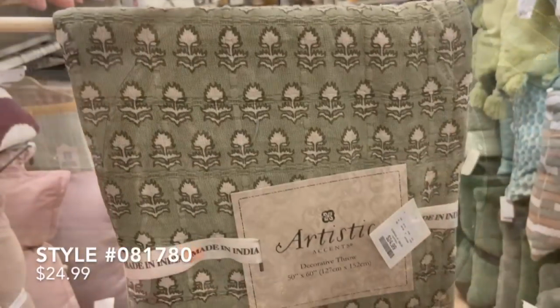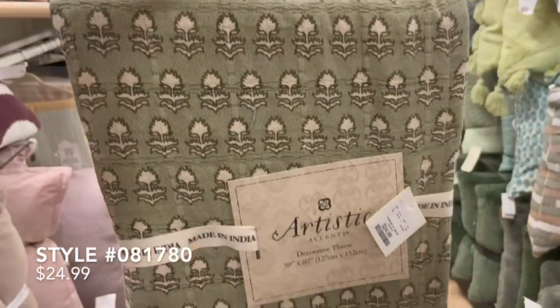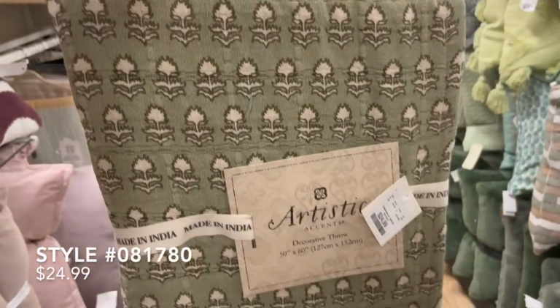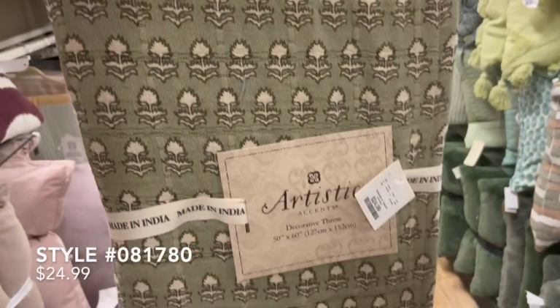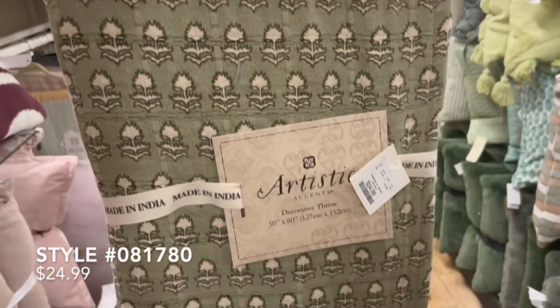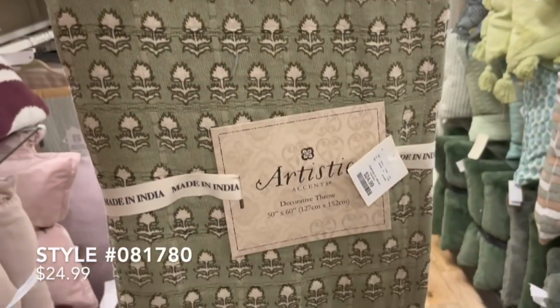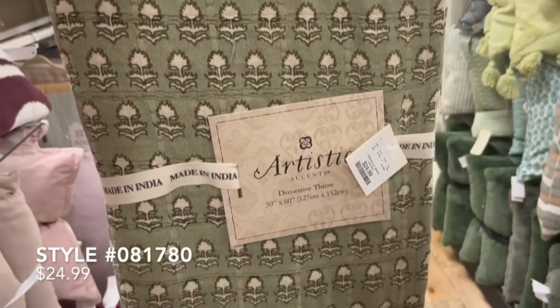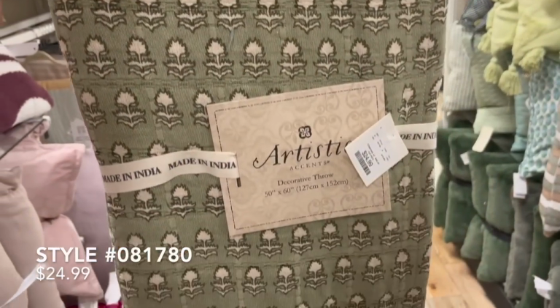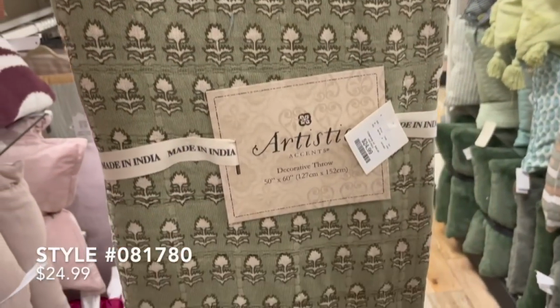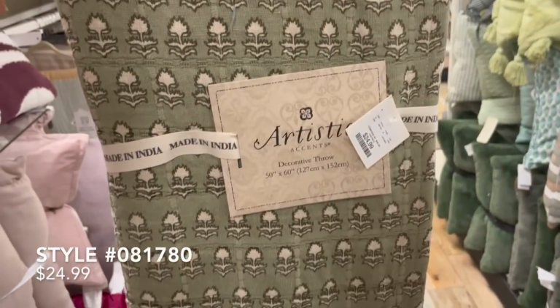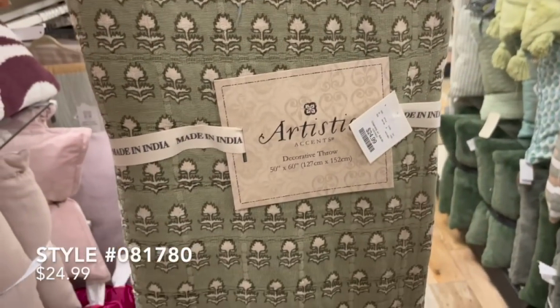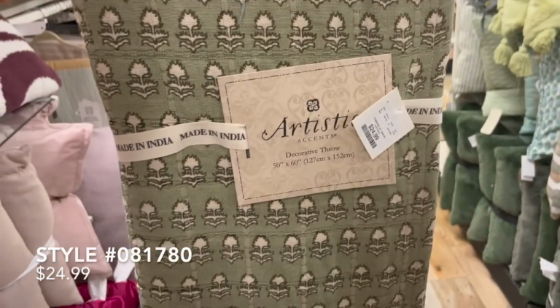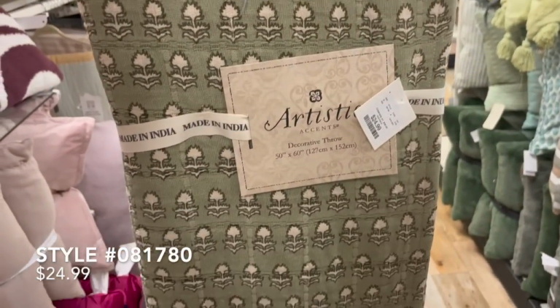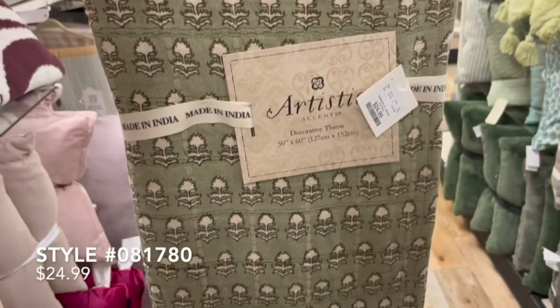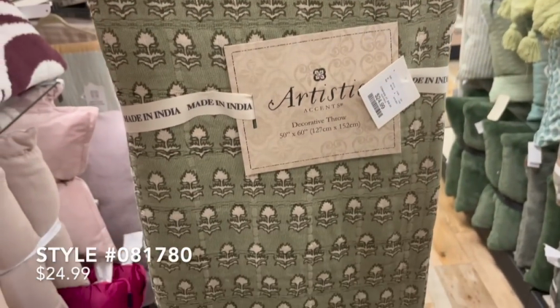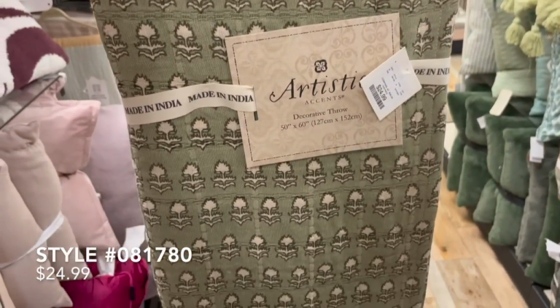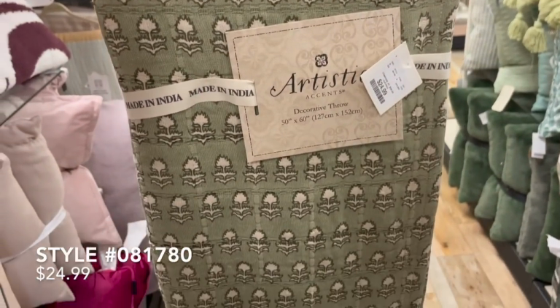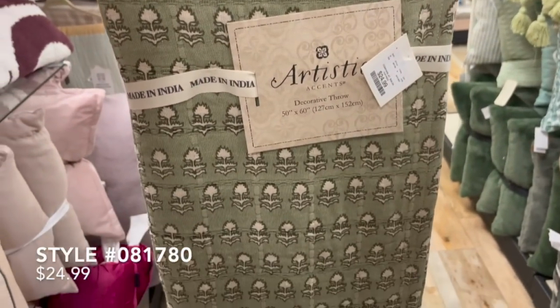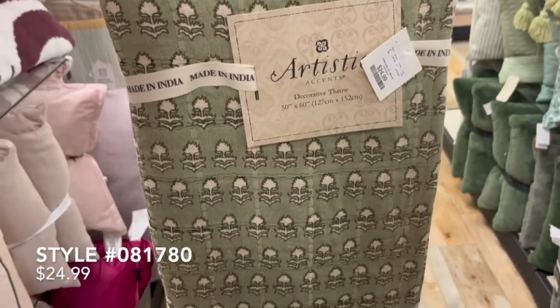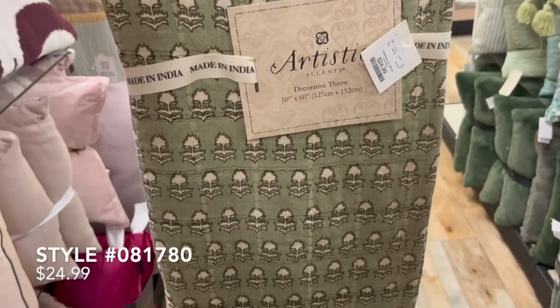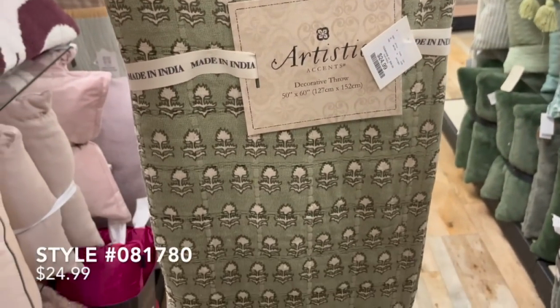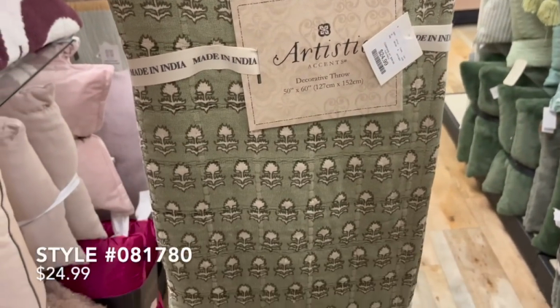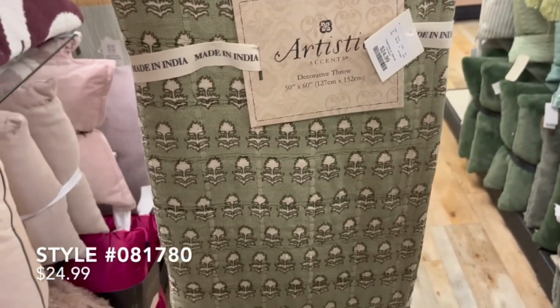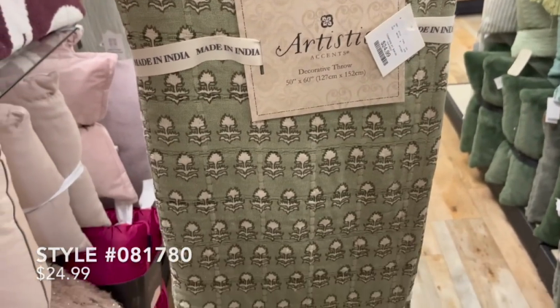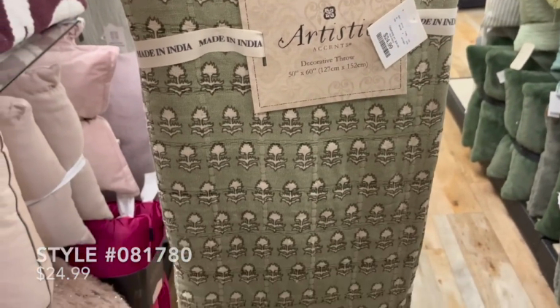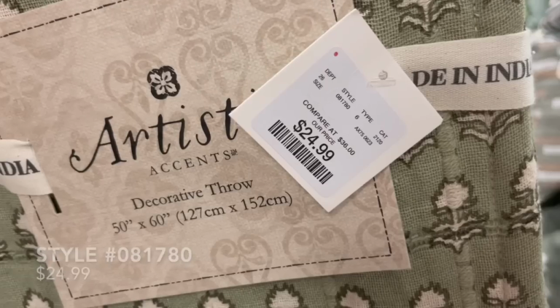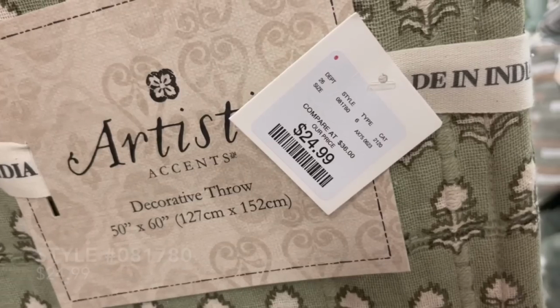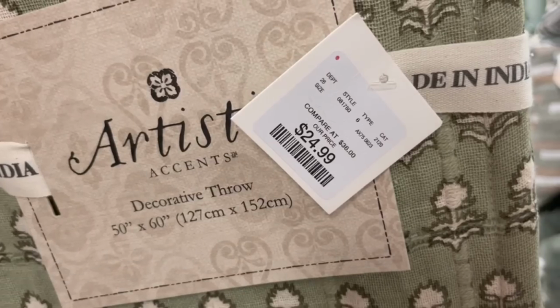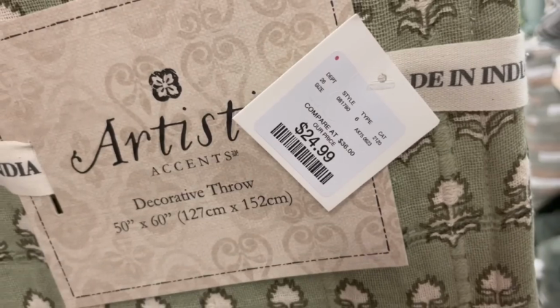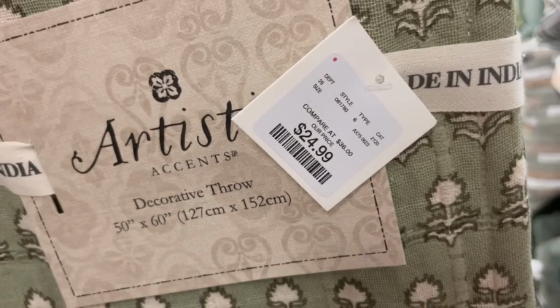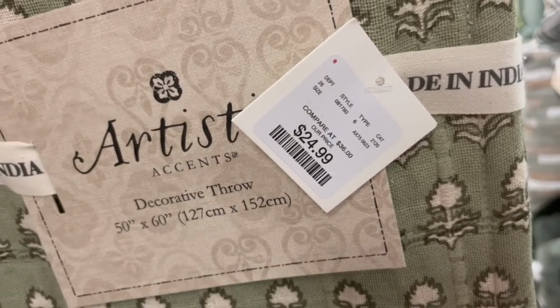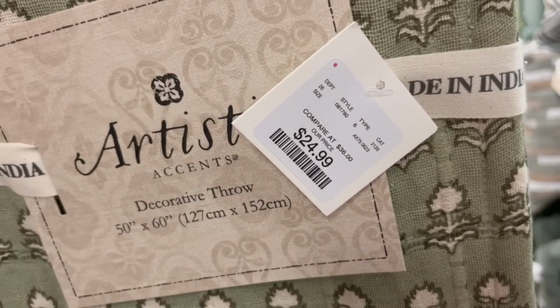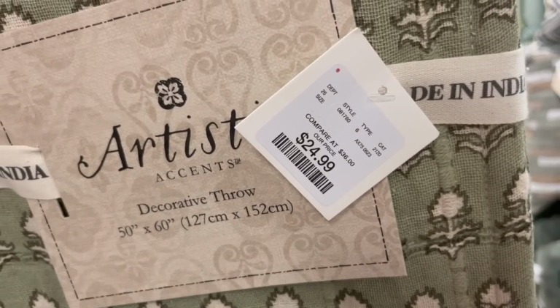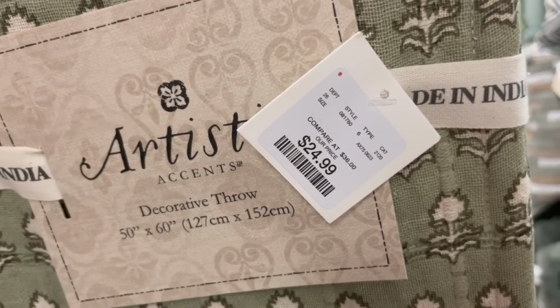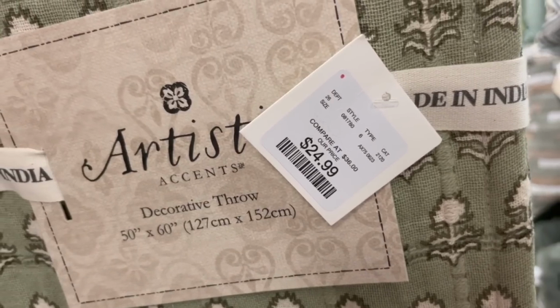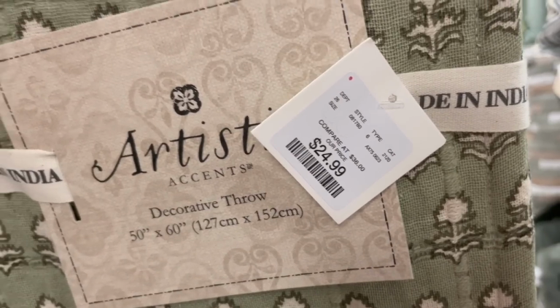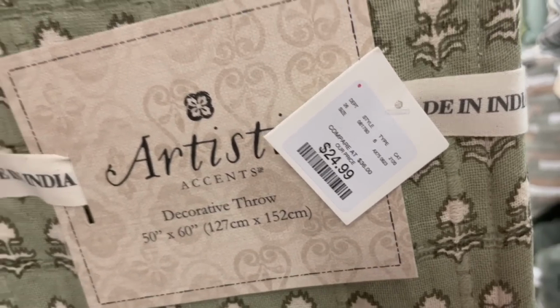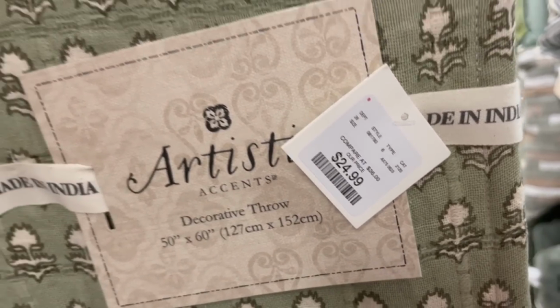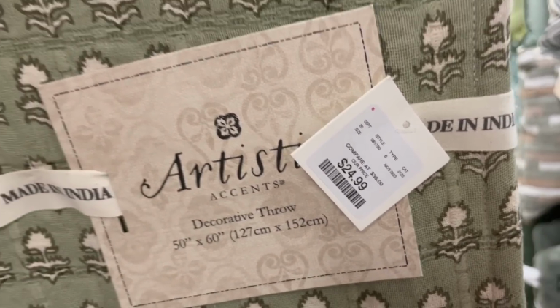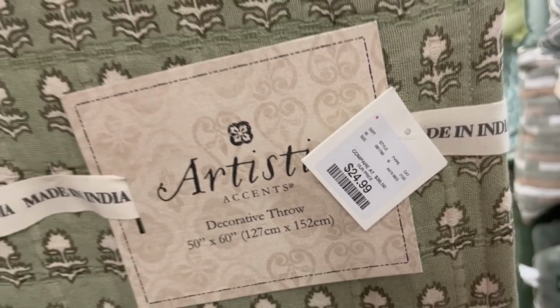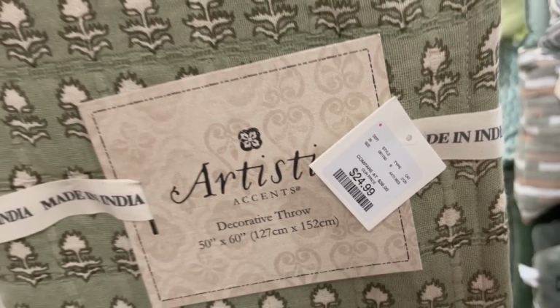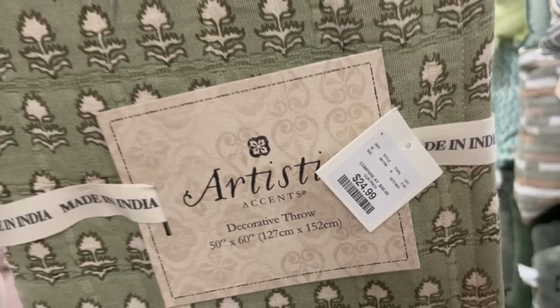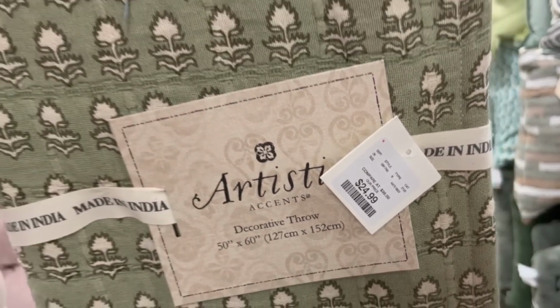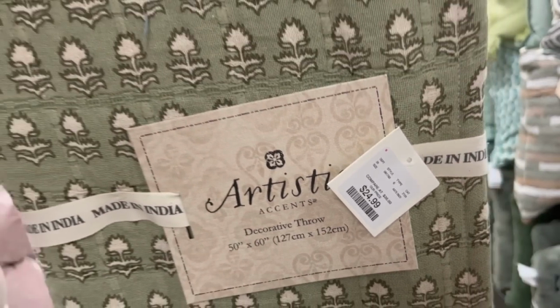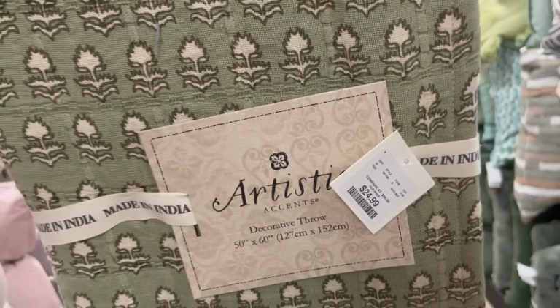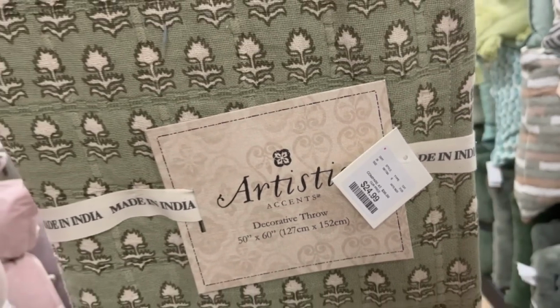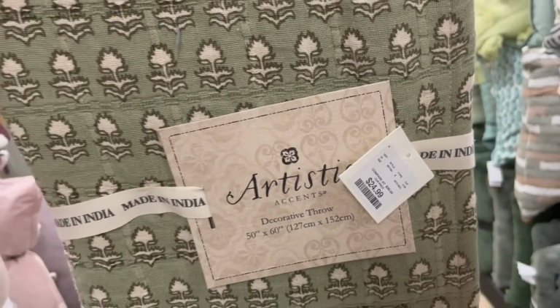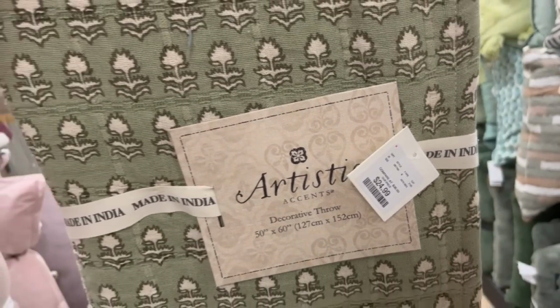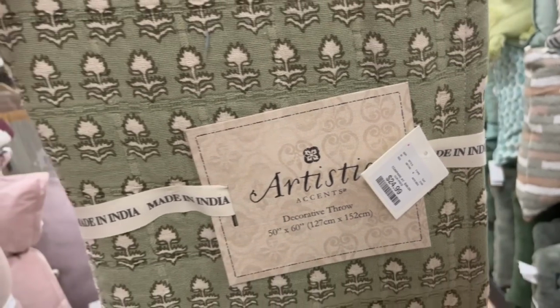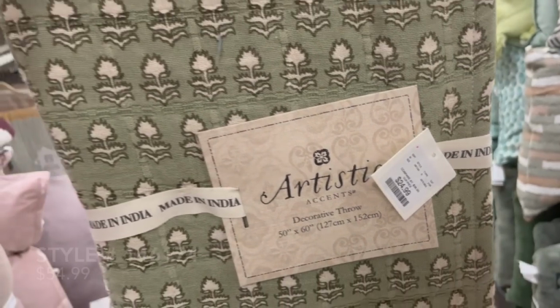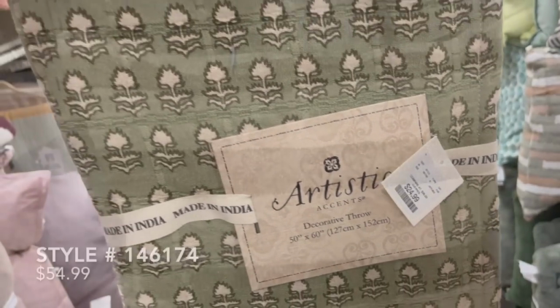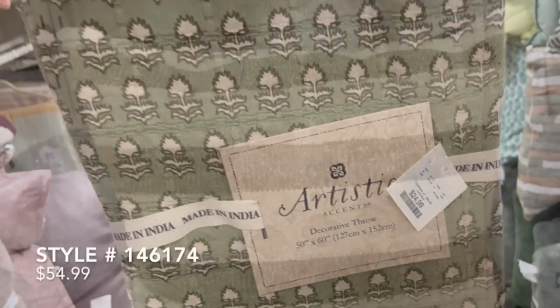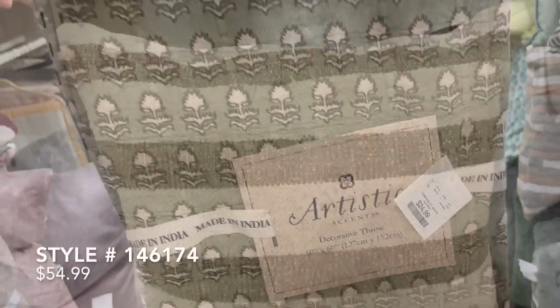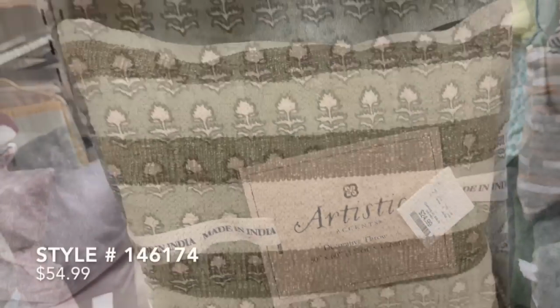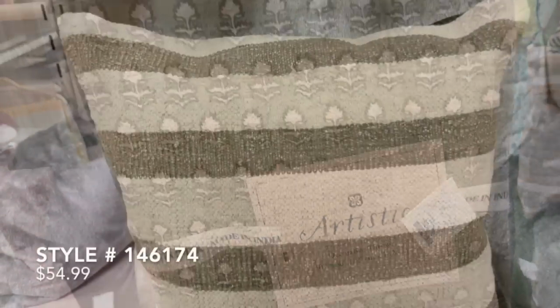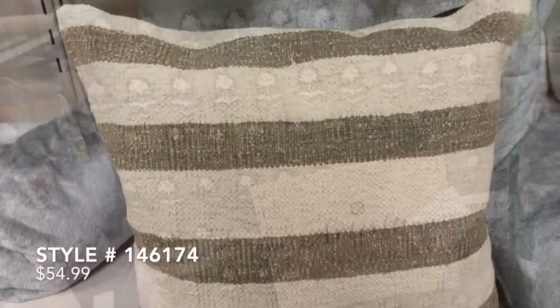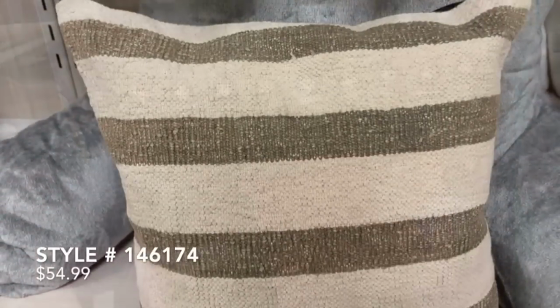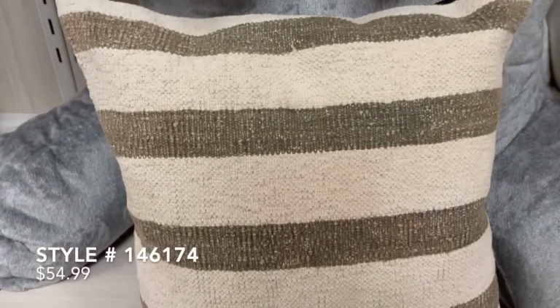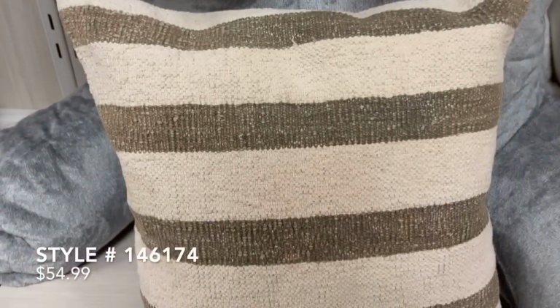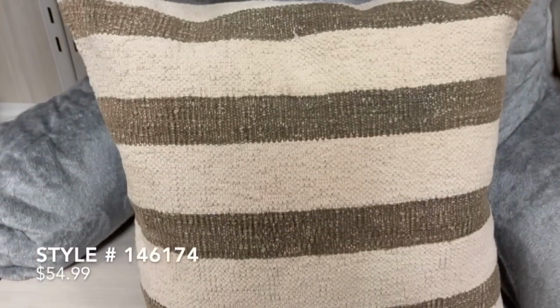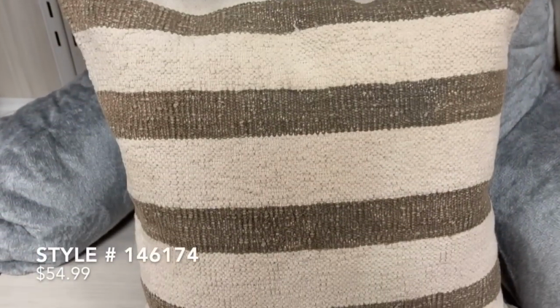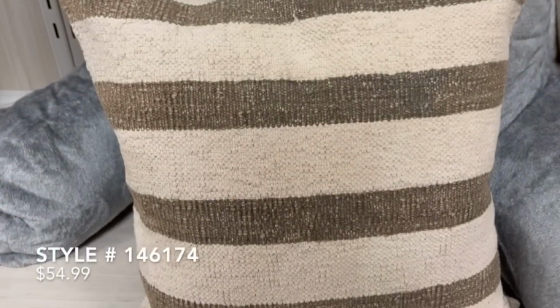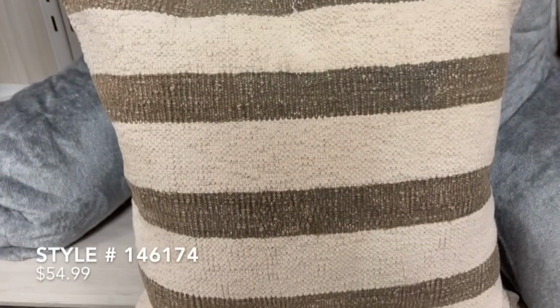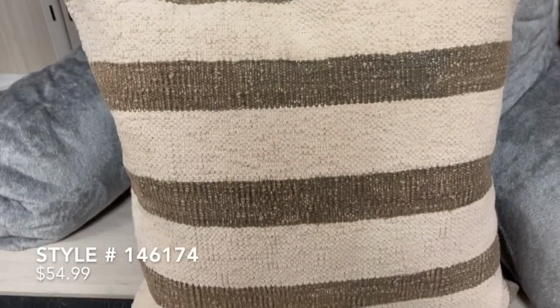Floral pattern is here to stay, and as I was shopping through HomeGoods they had a really great selection of not only throw blankets but also a lot of quilts as well.